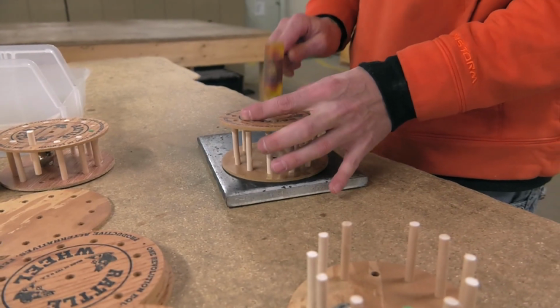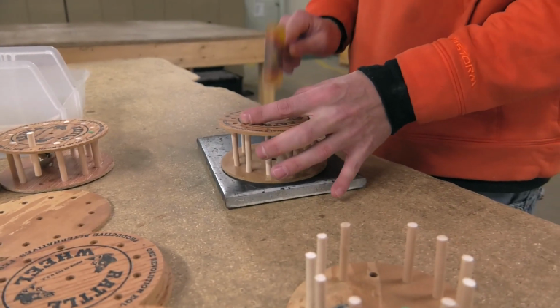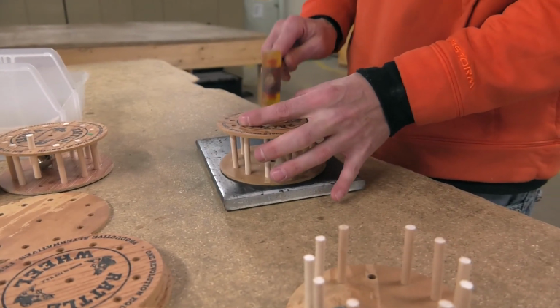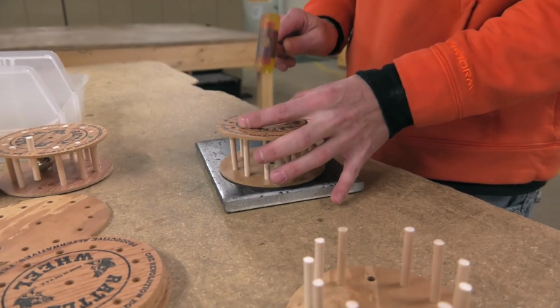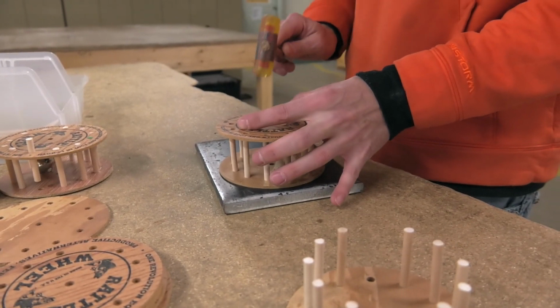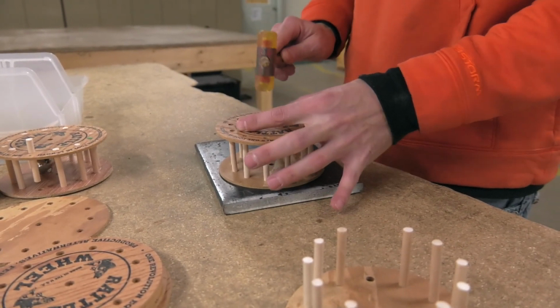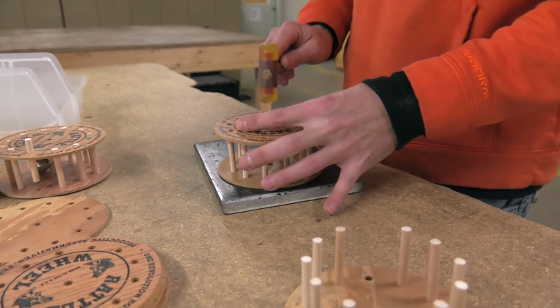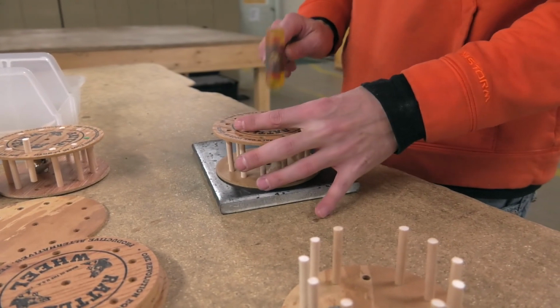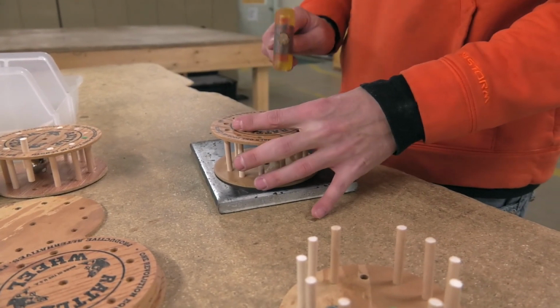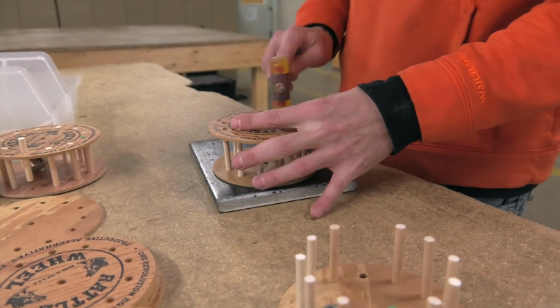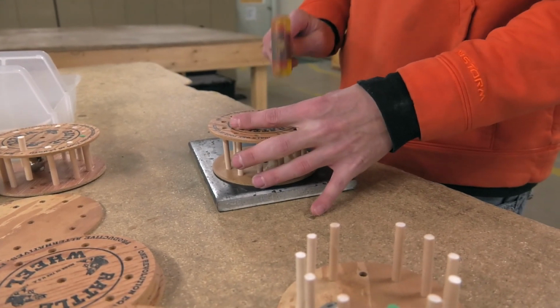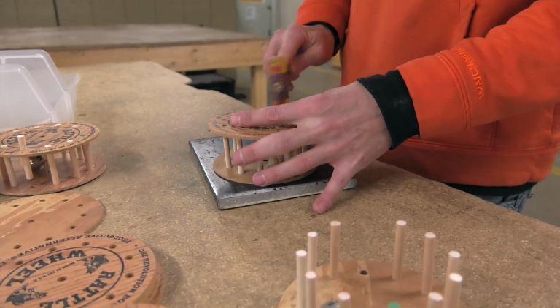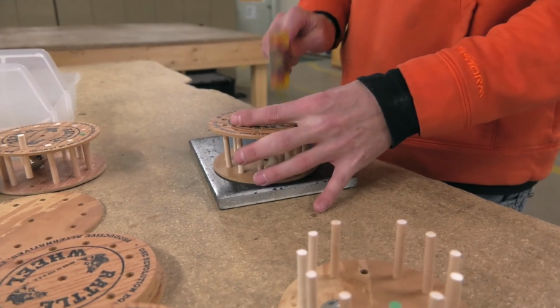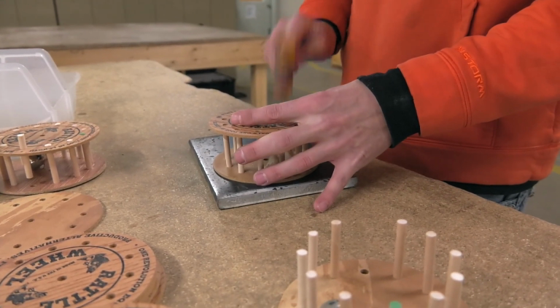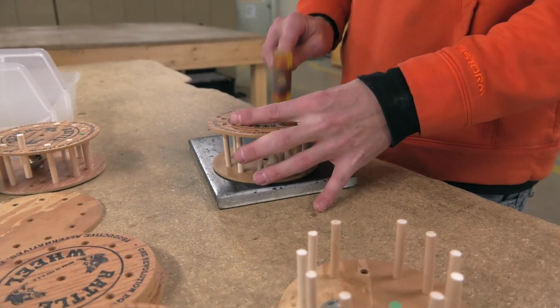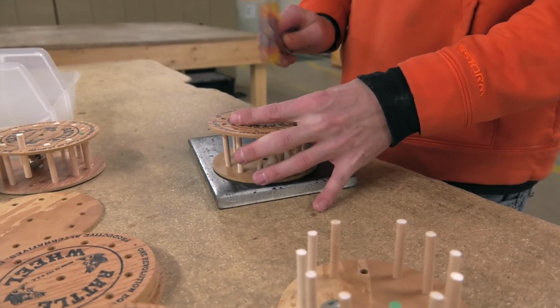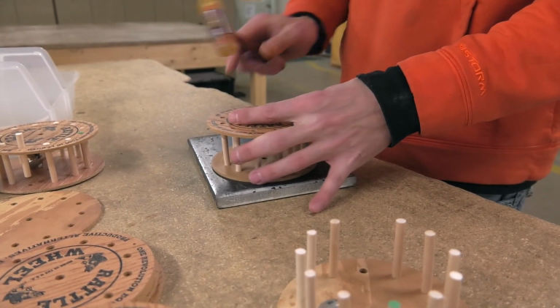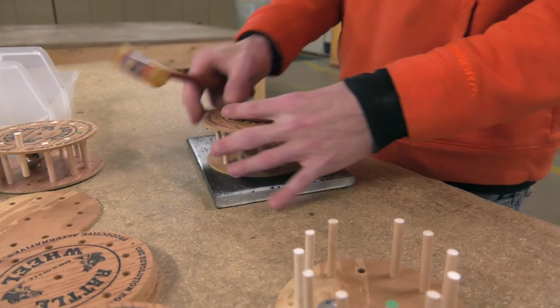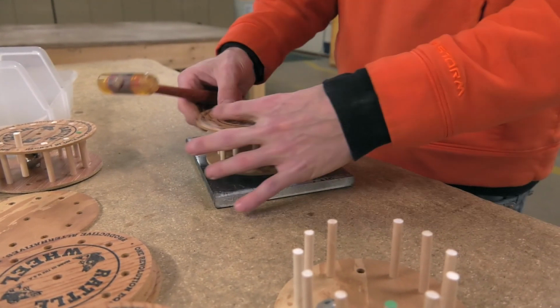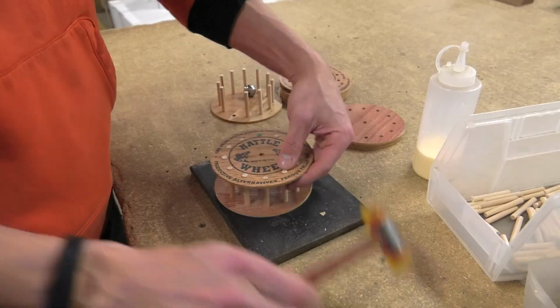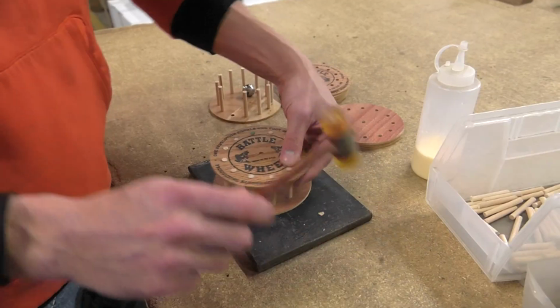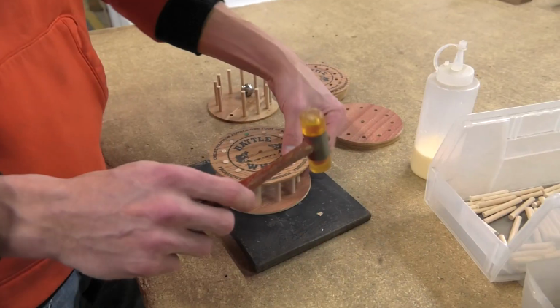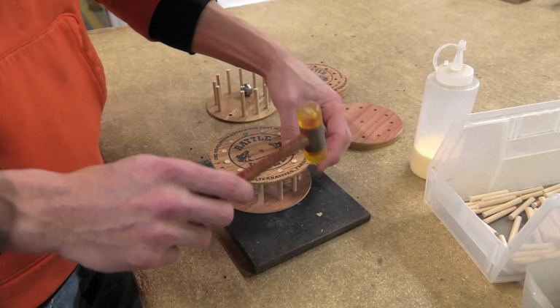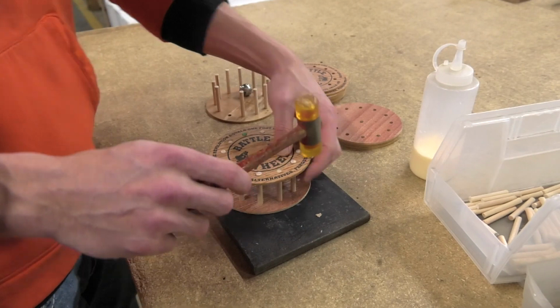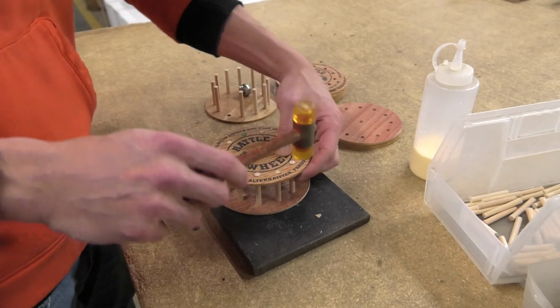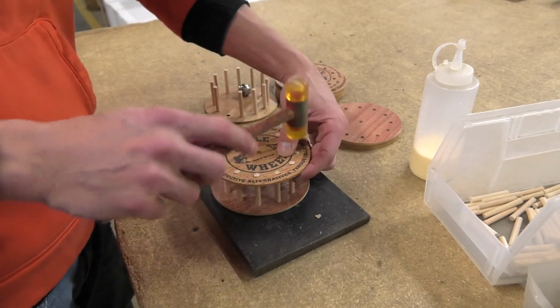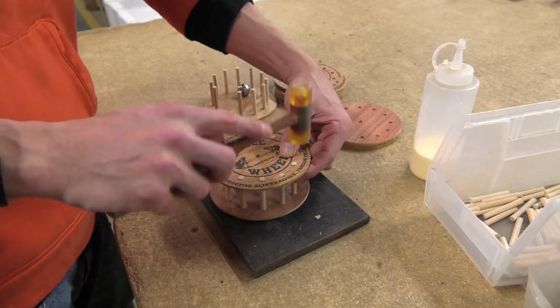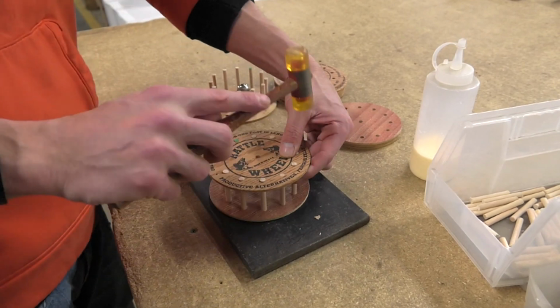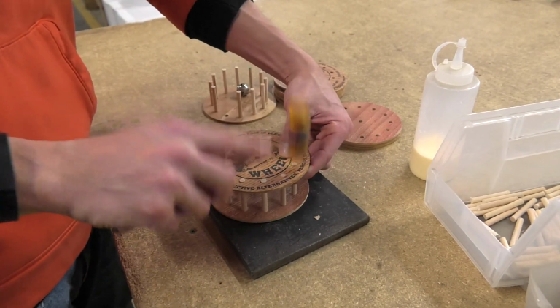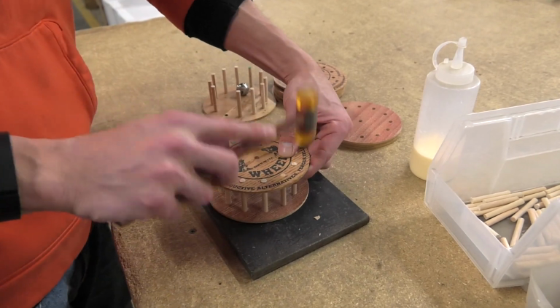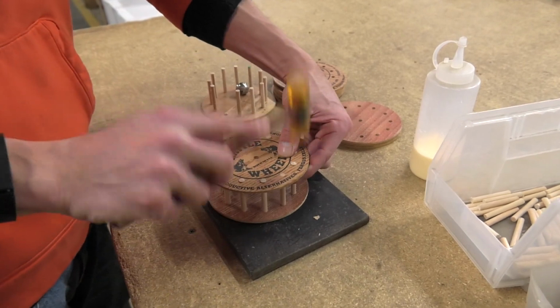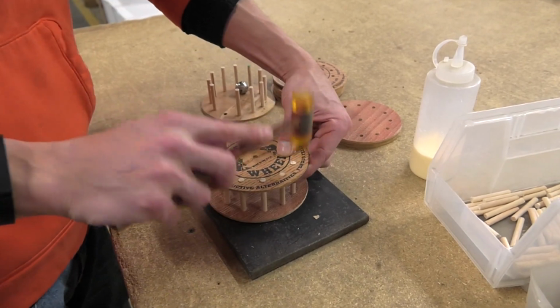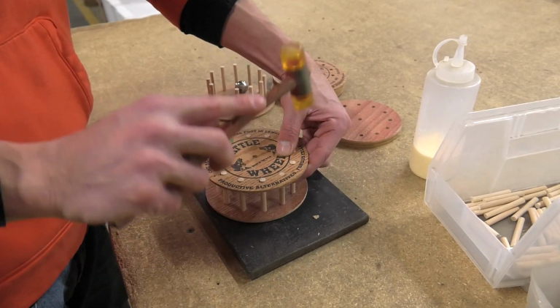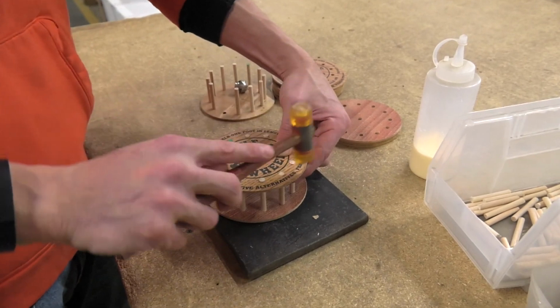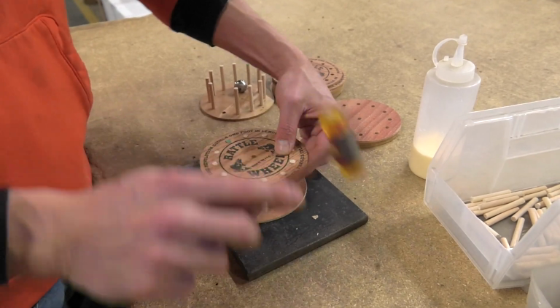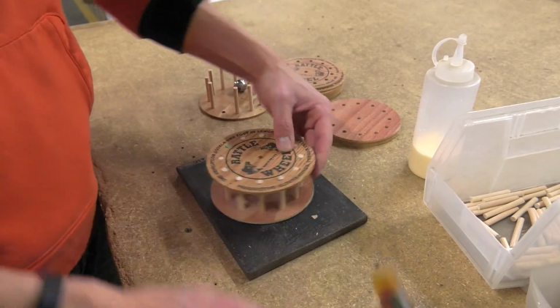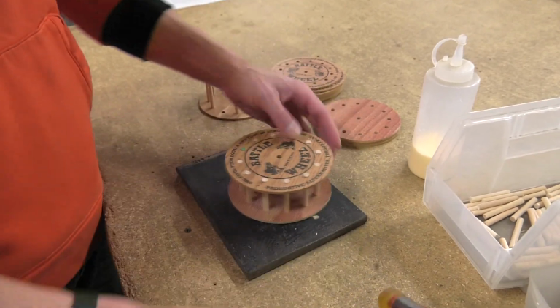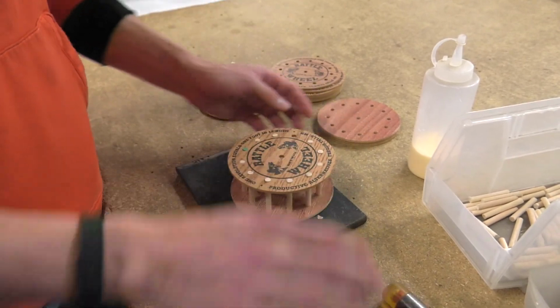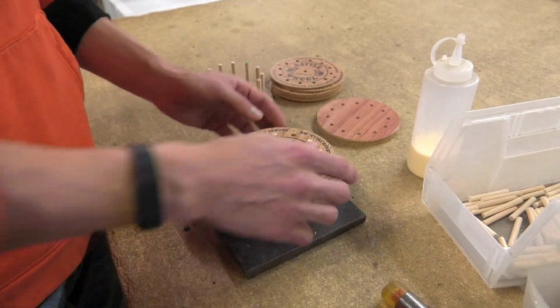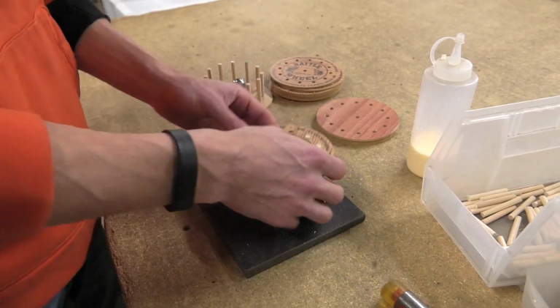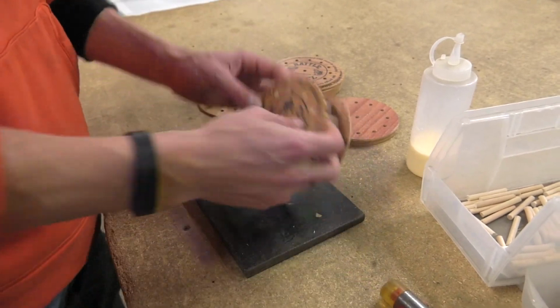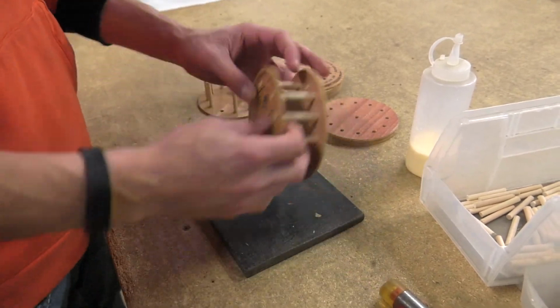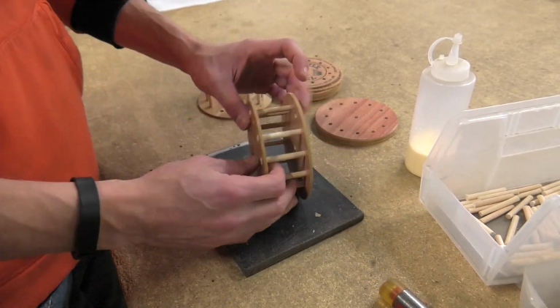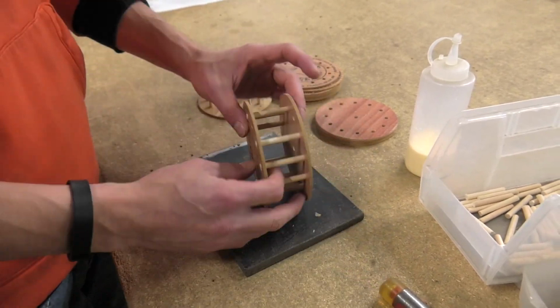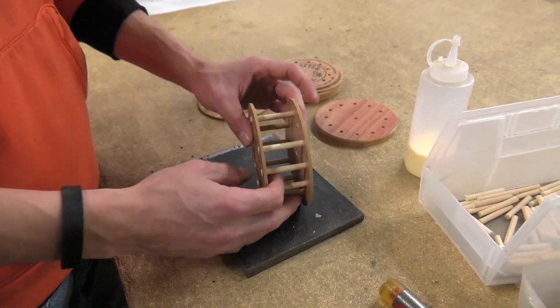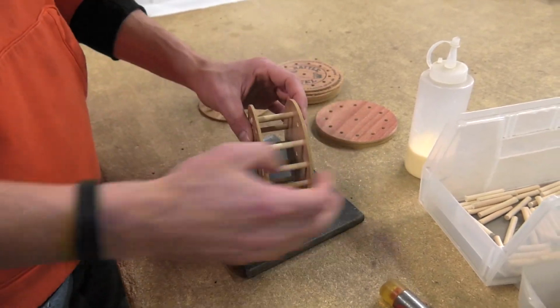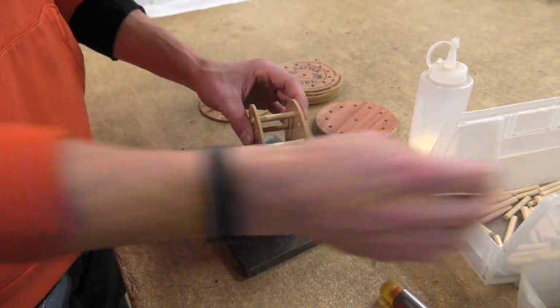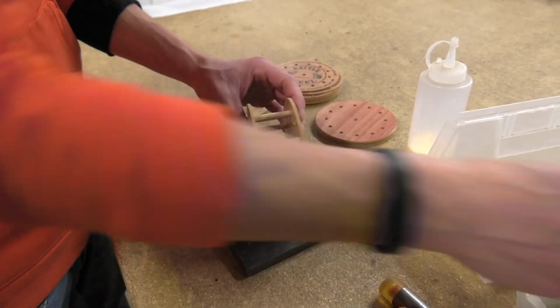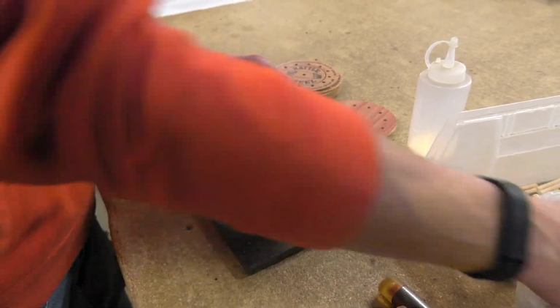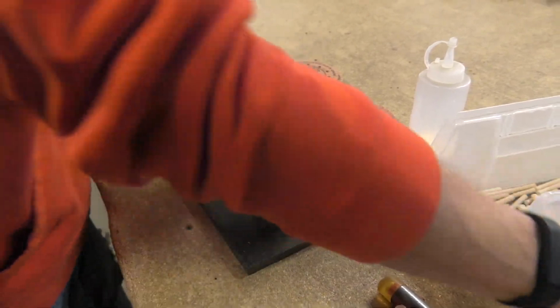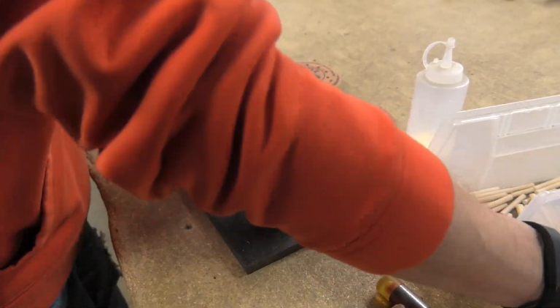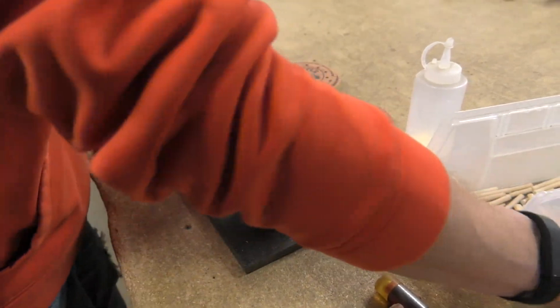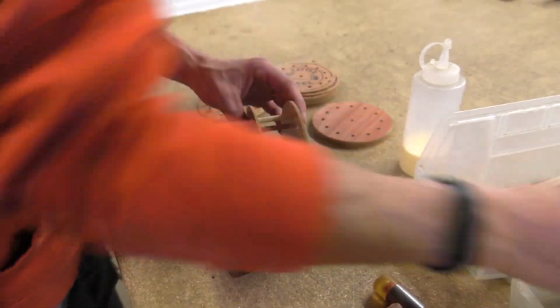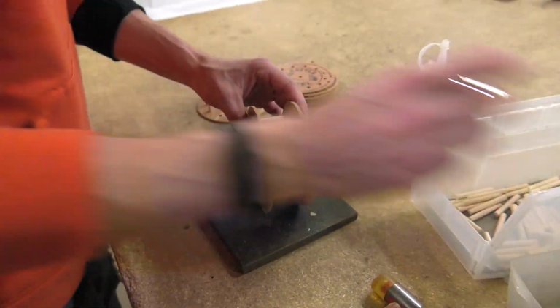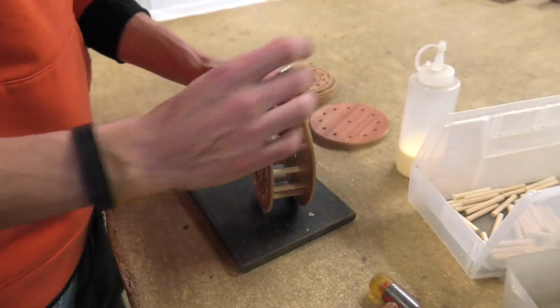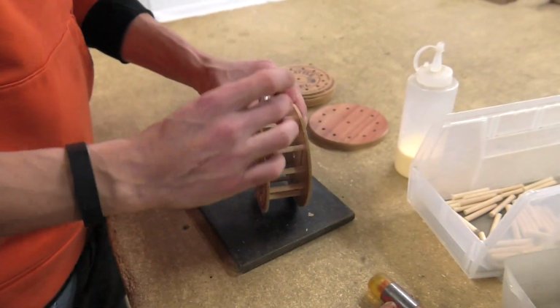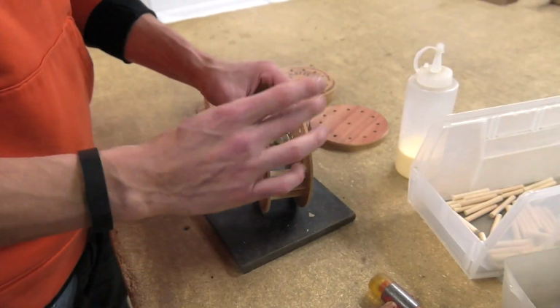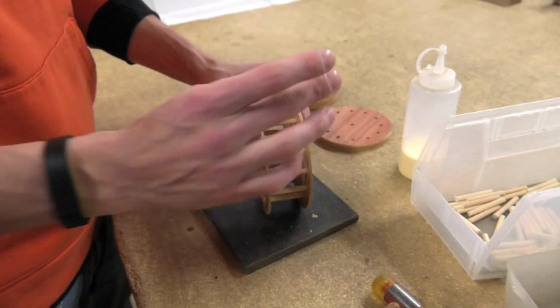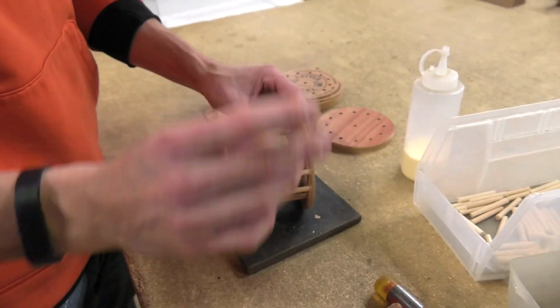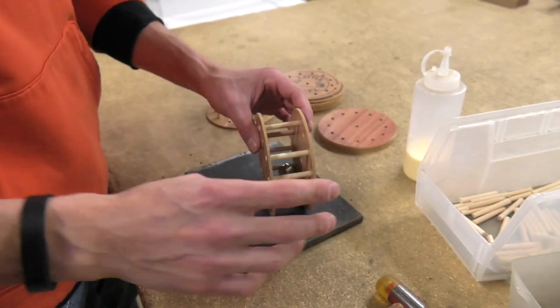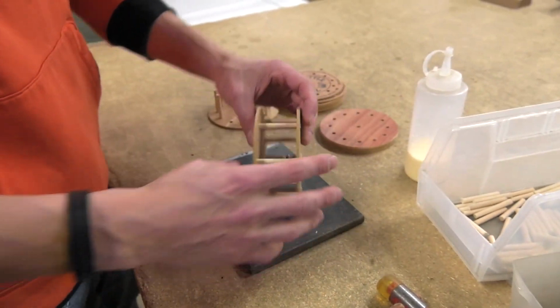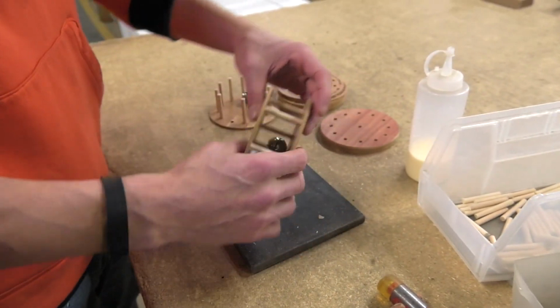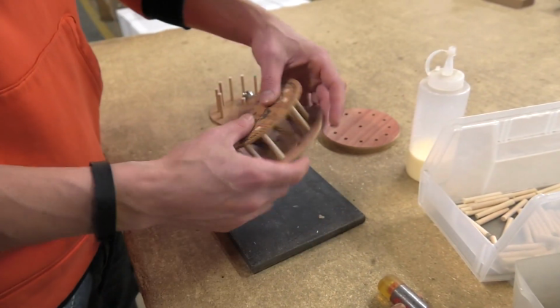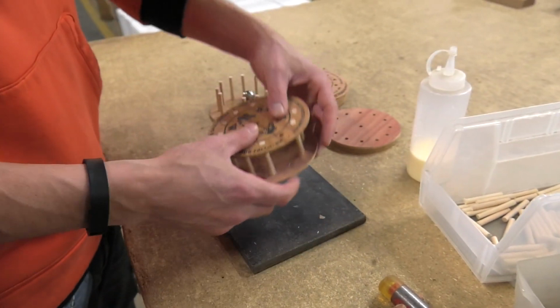As I'm tapping these in, I'm also using my fingers to make sure that they're straight. Last spot — drop the bell in.